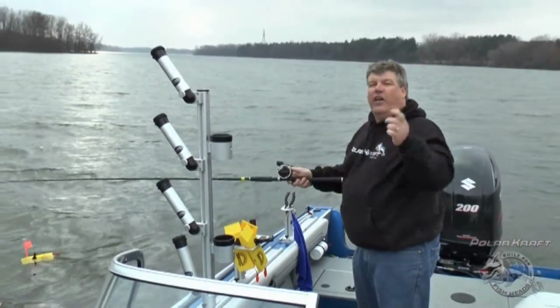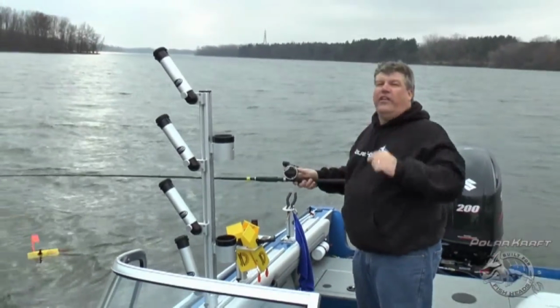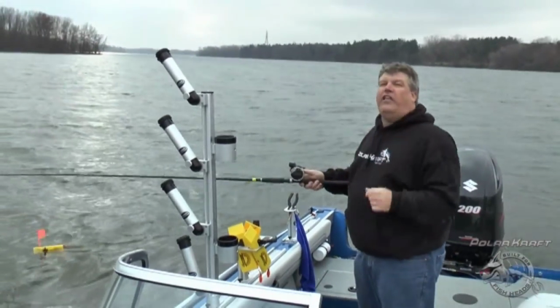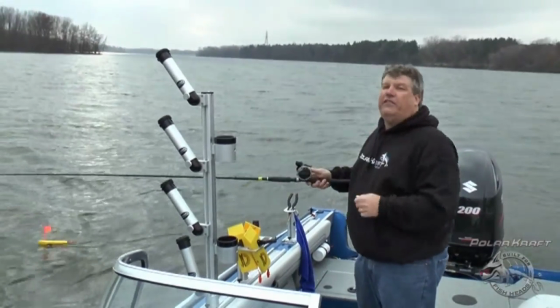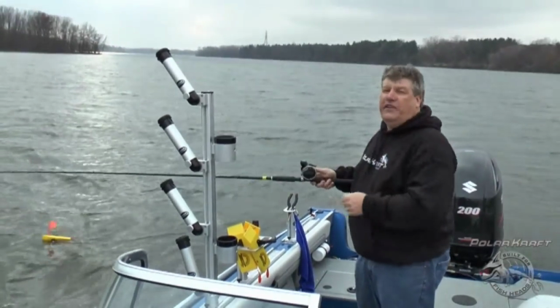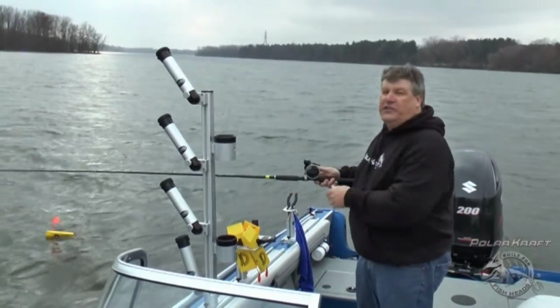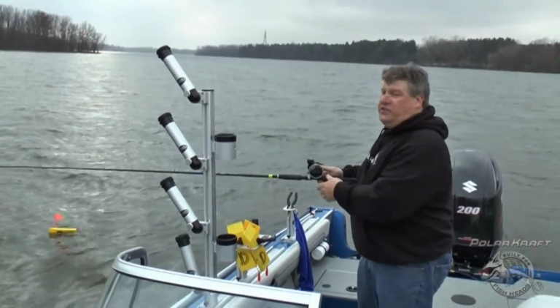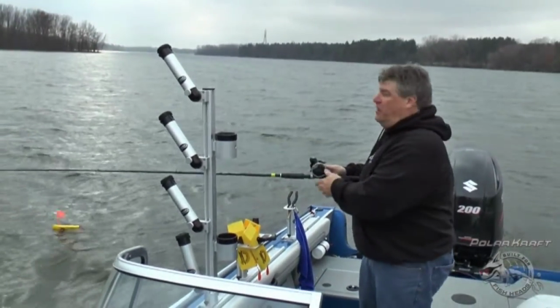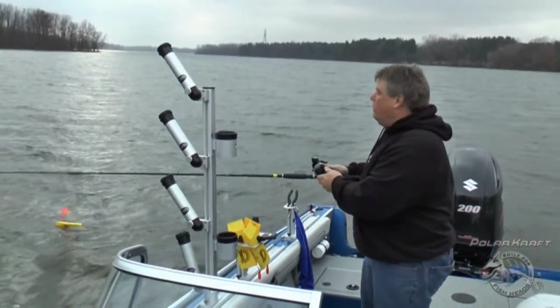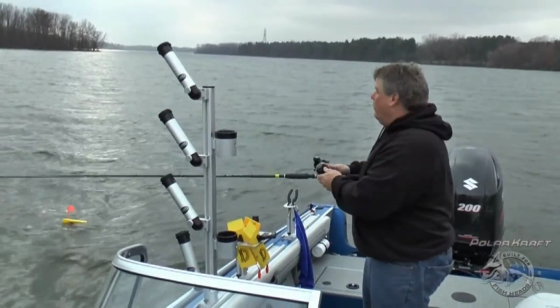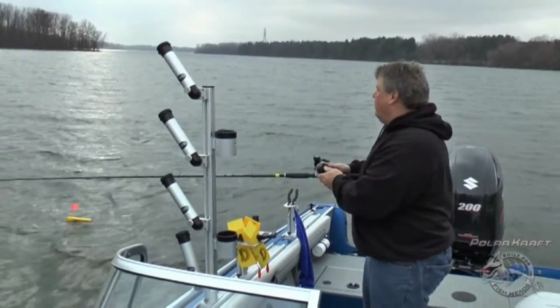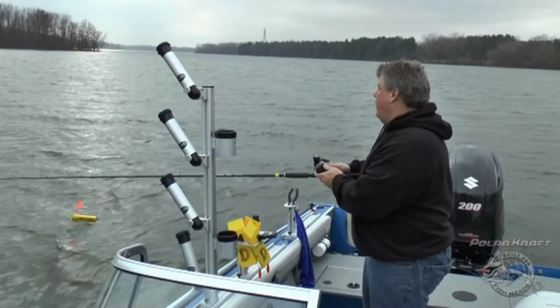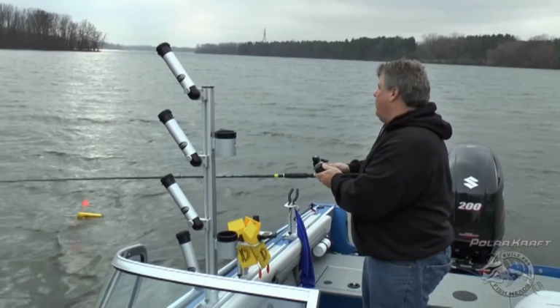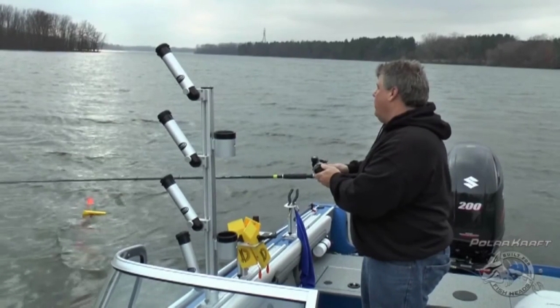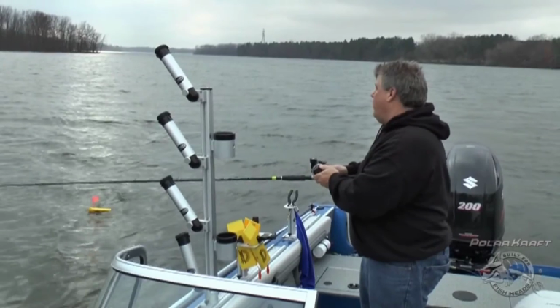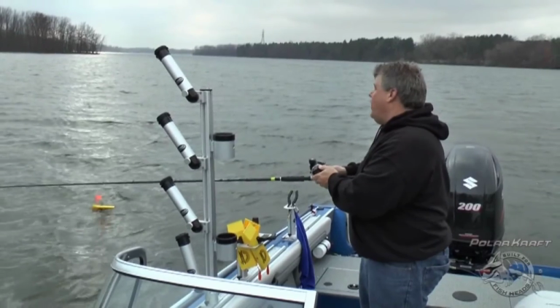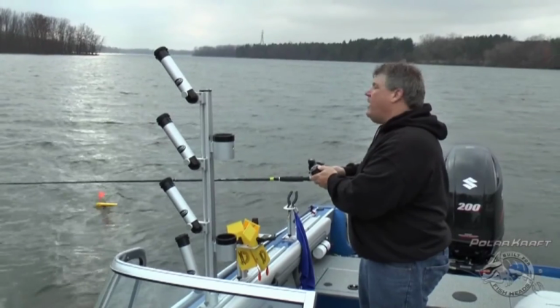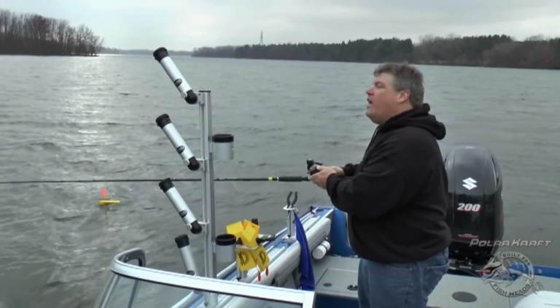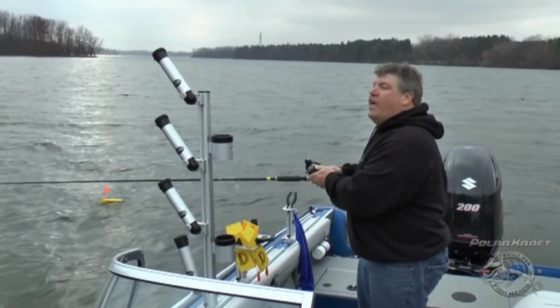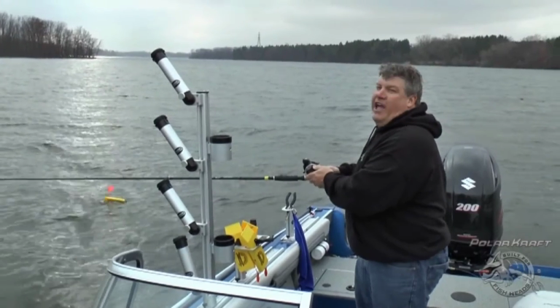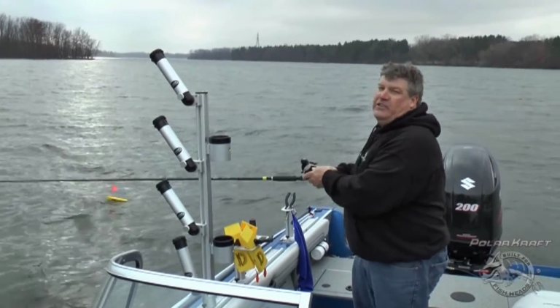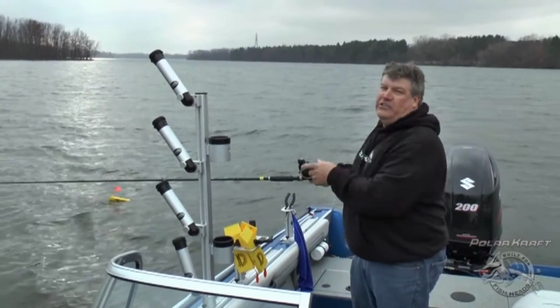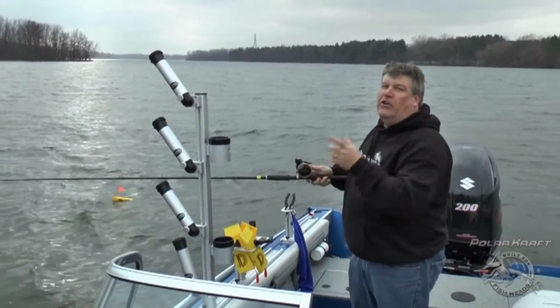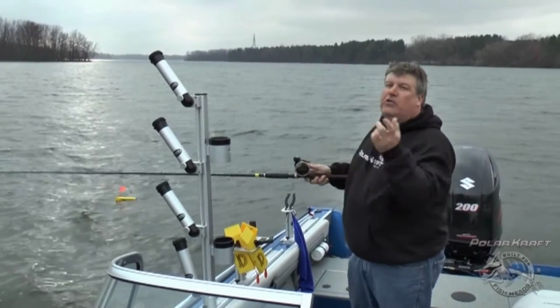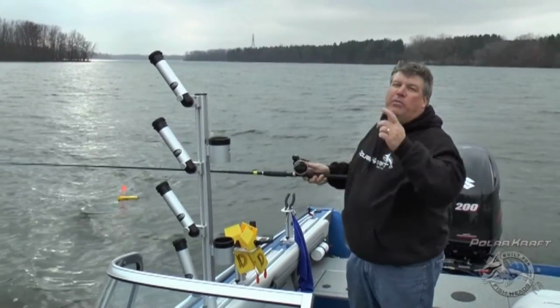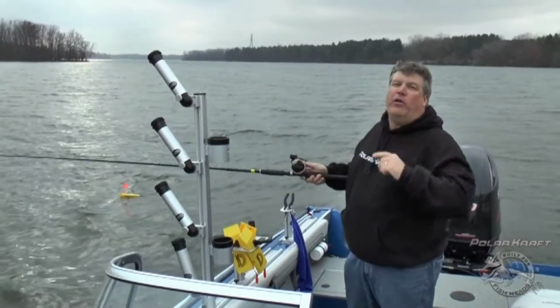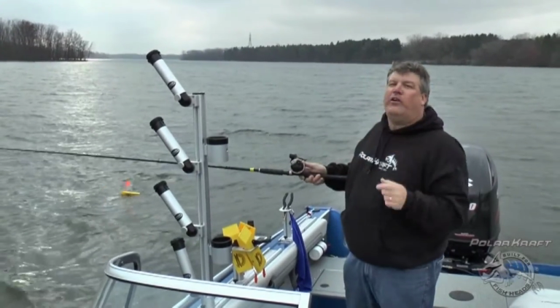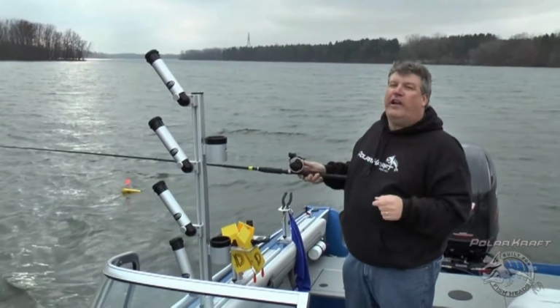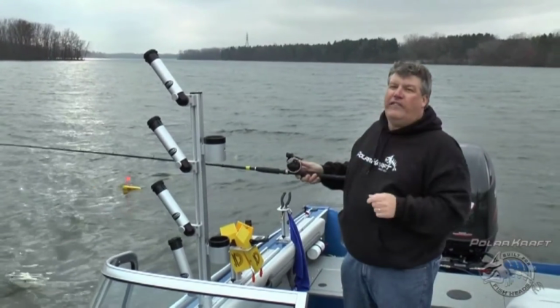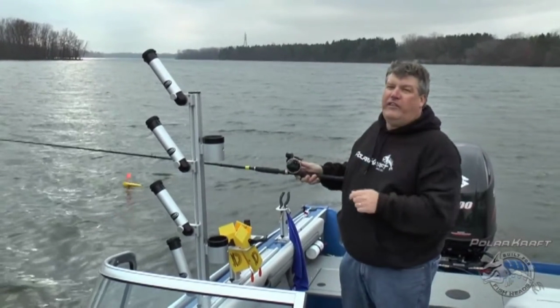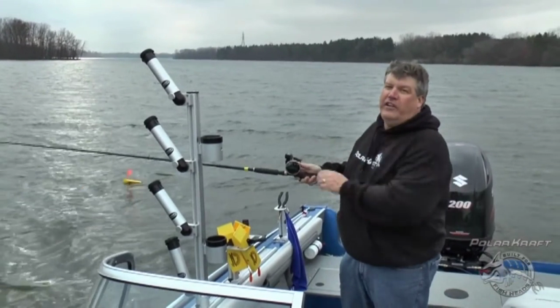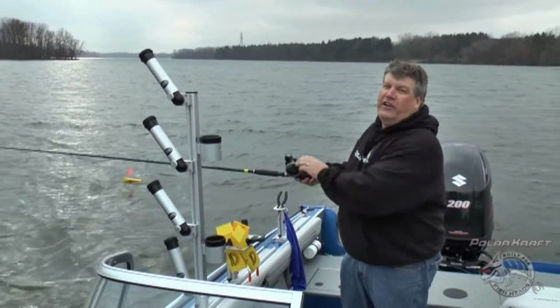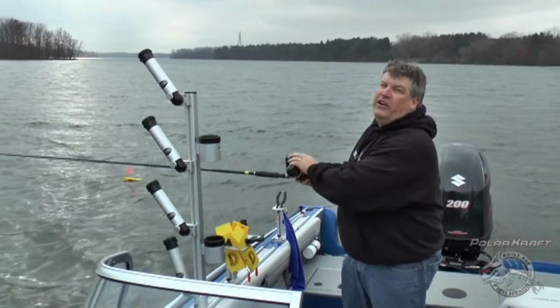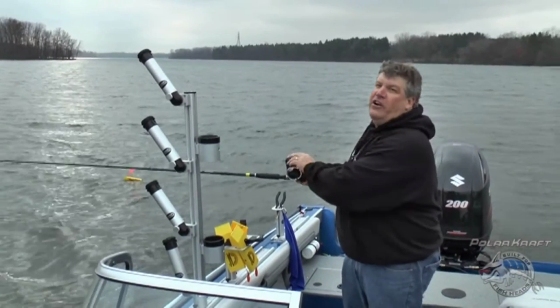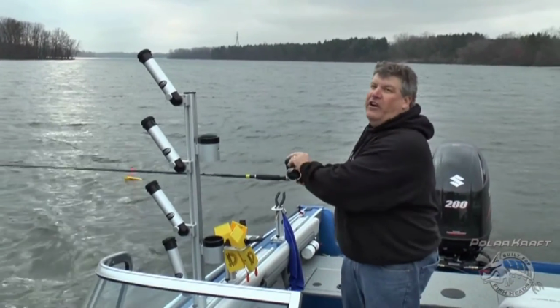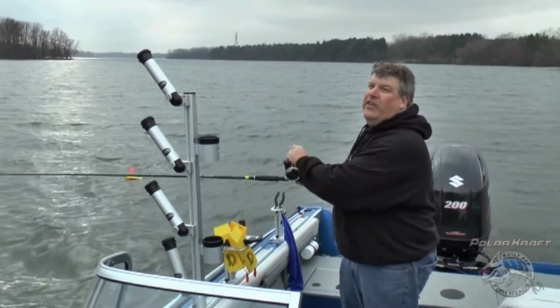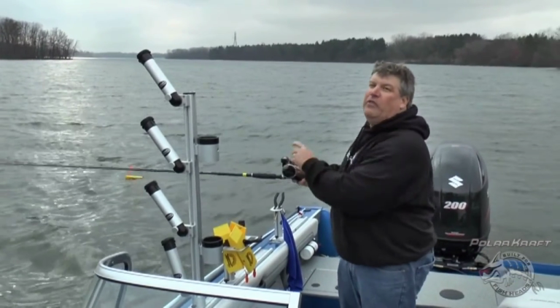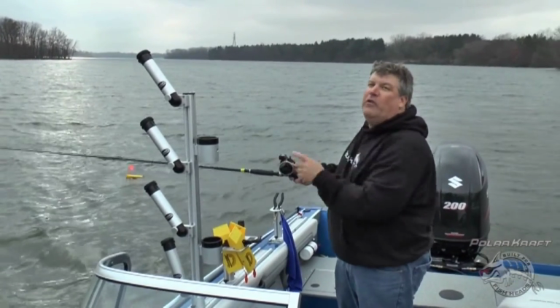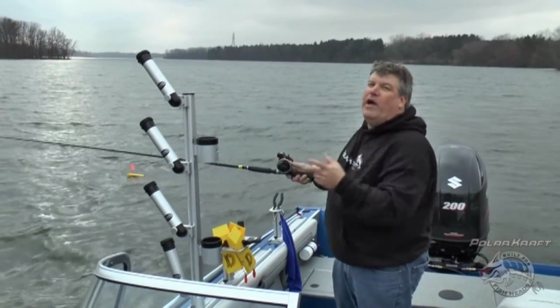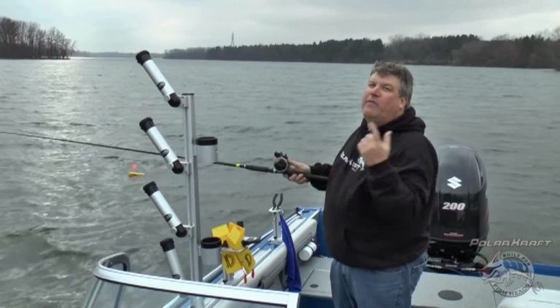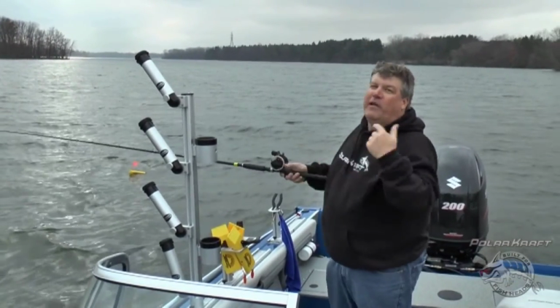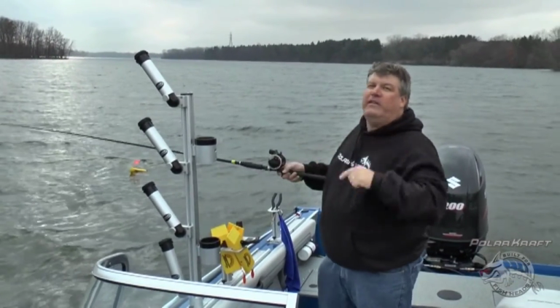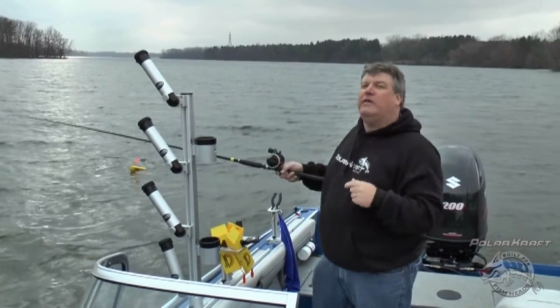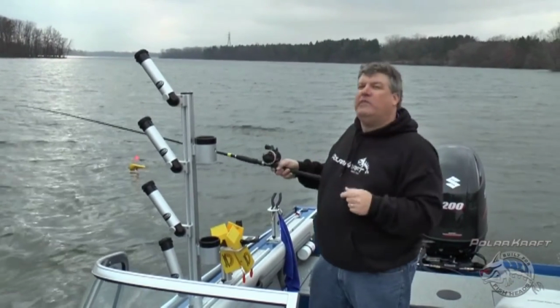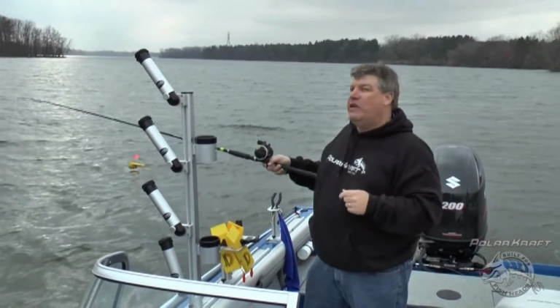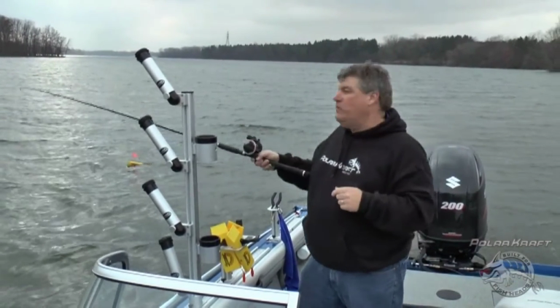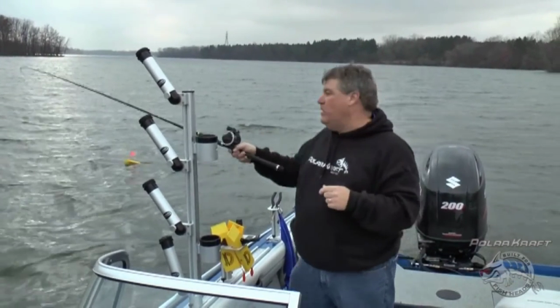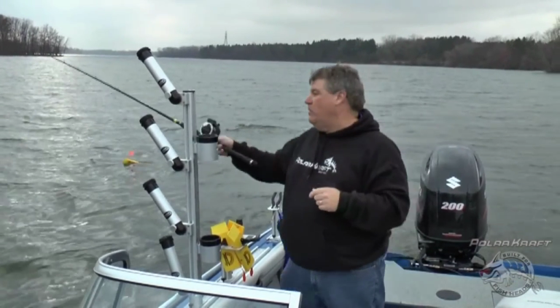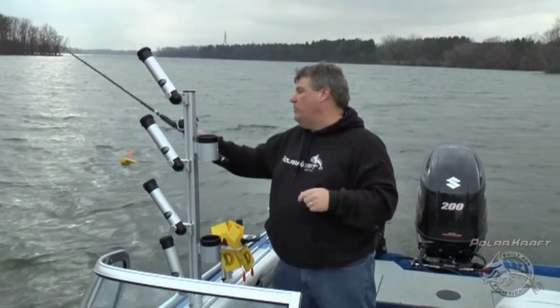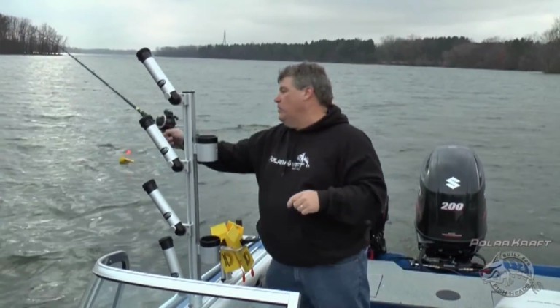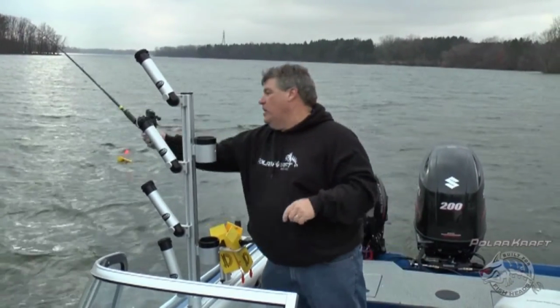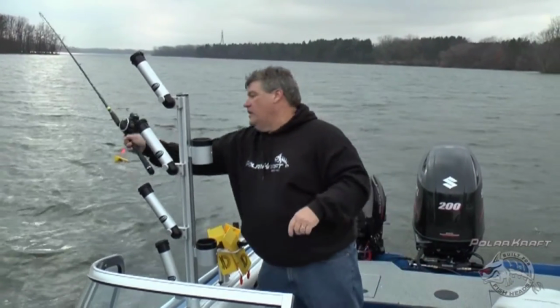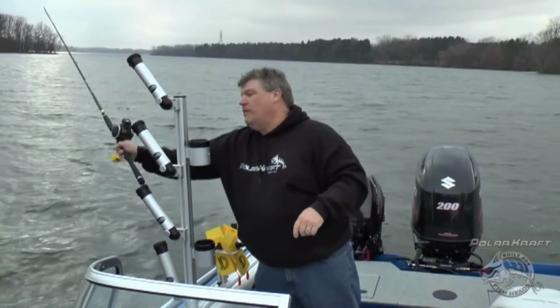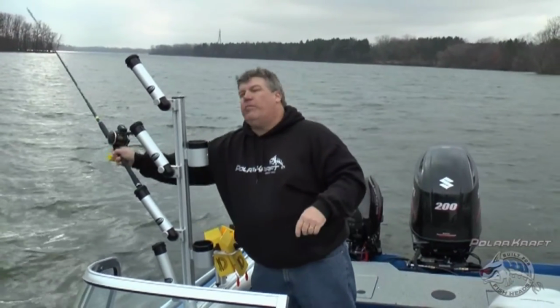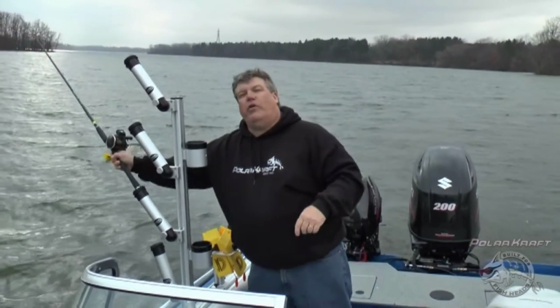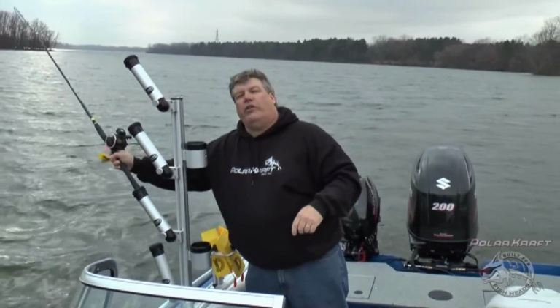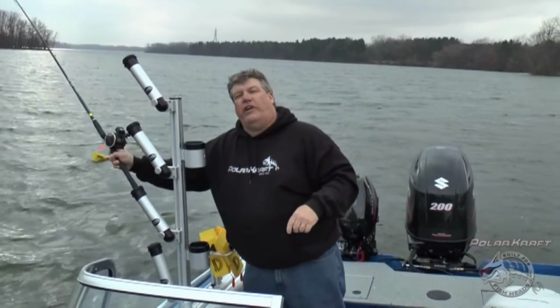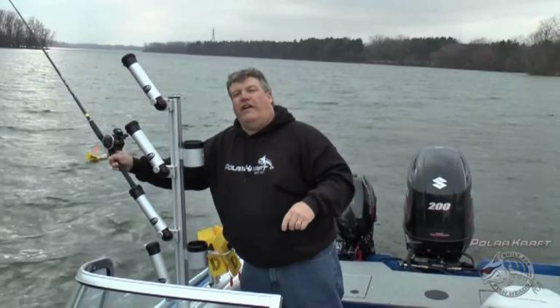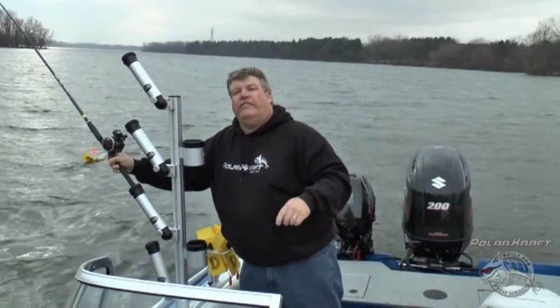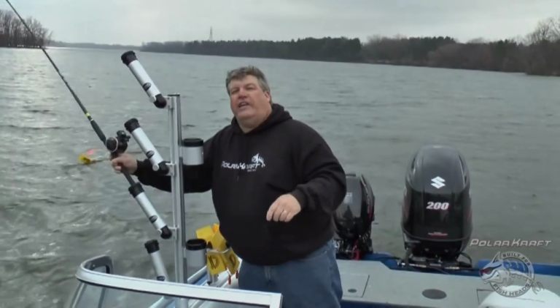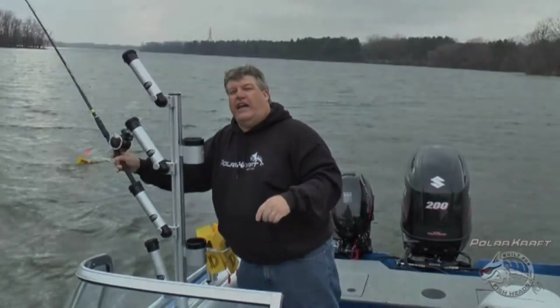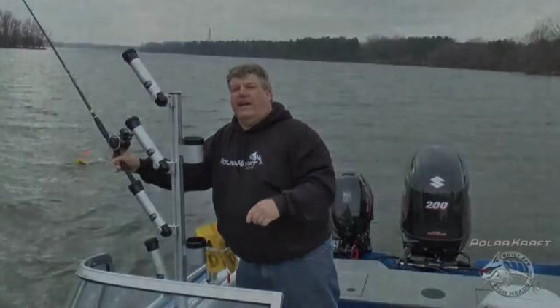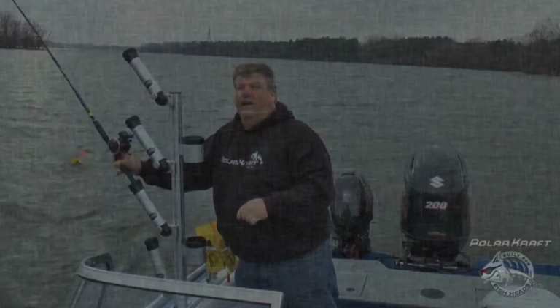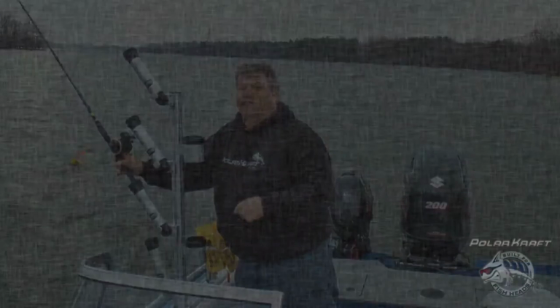Check out the reinforced combing tops and all the other features on the Polarcraft Kodiak at your local Polarcraft dealer or on the web at www.polarcraft.com.